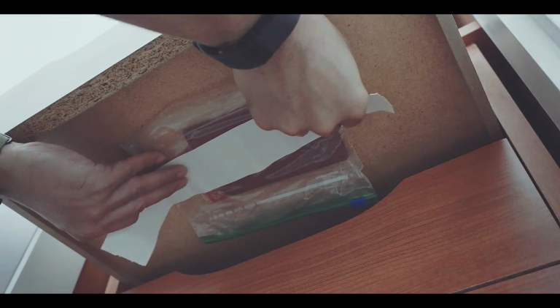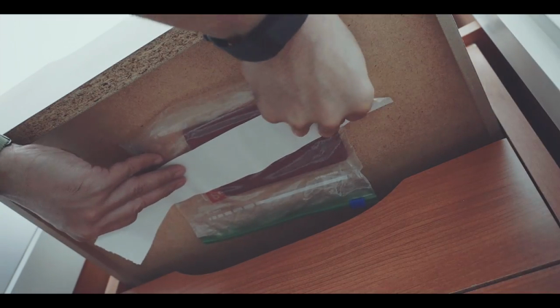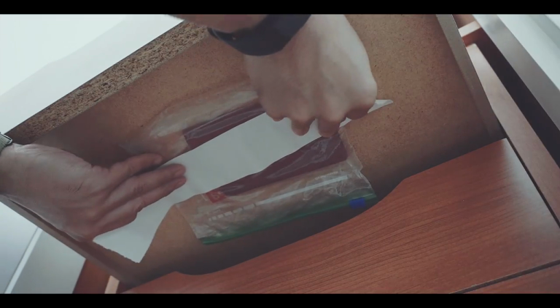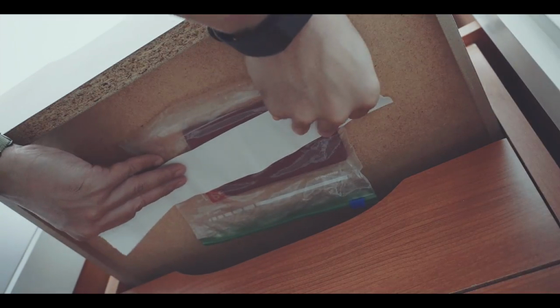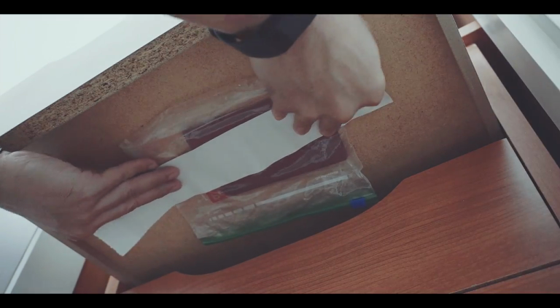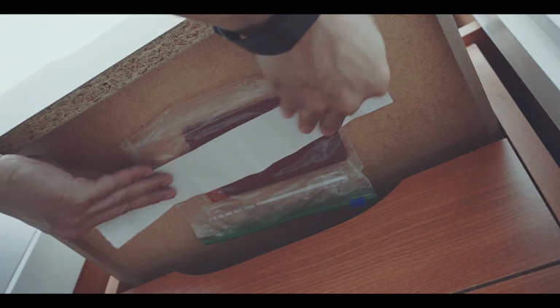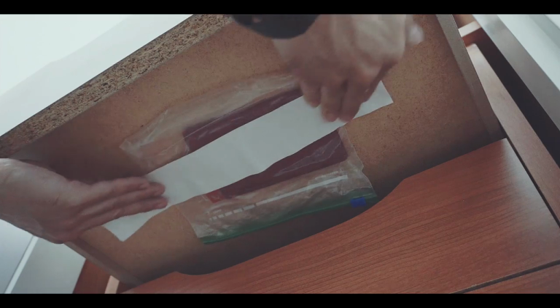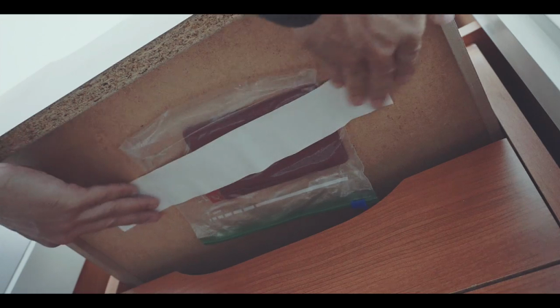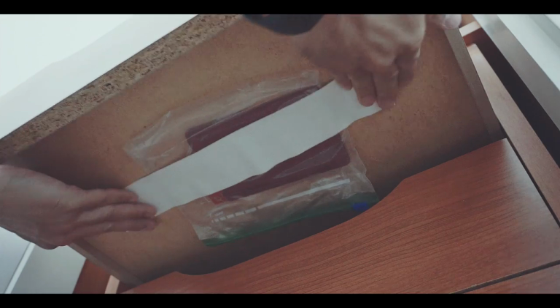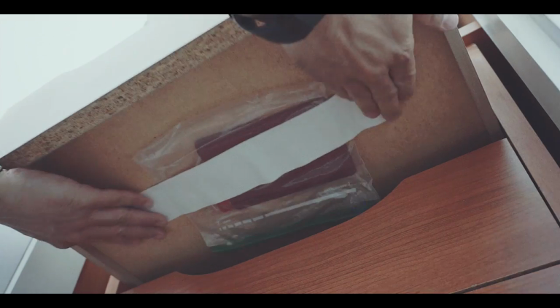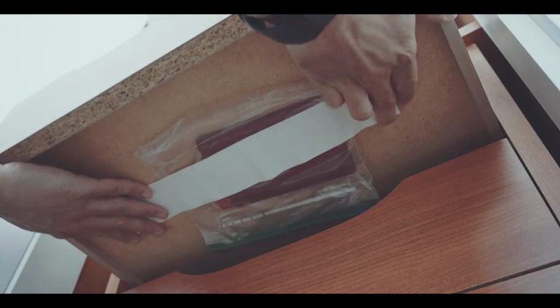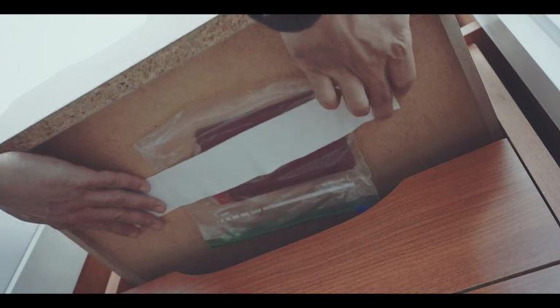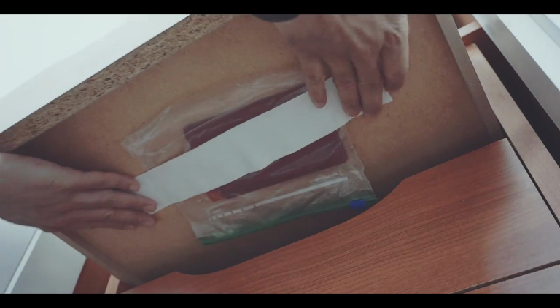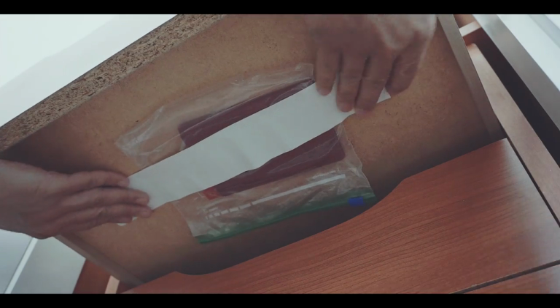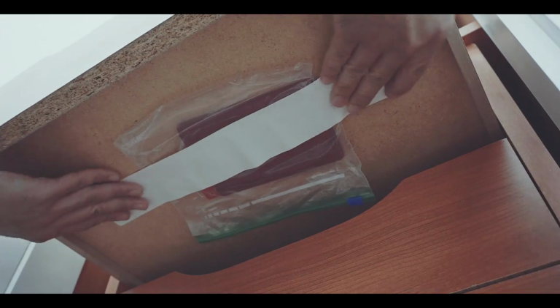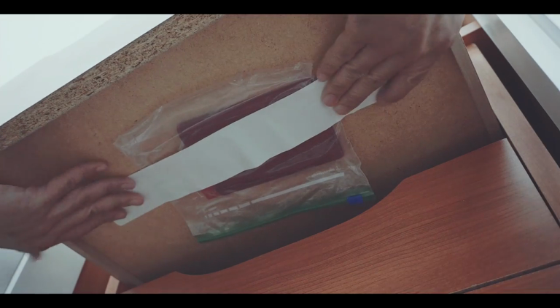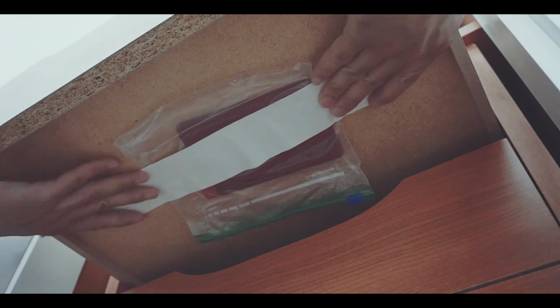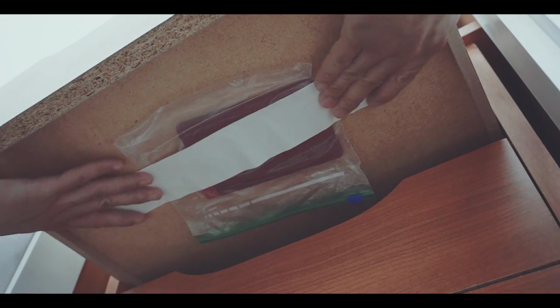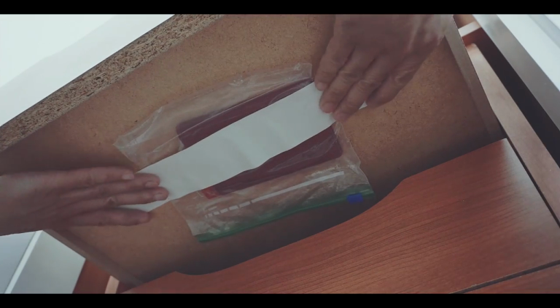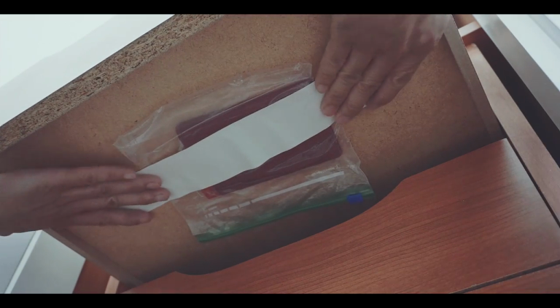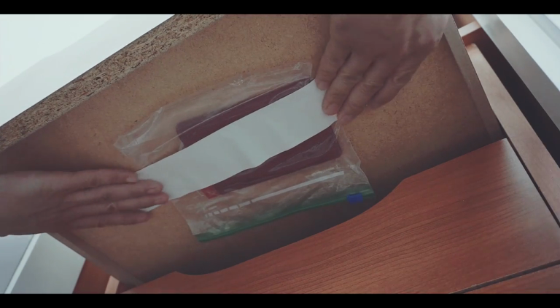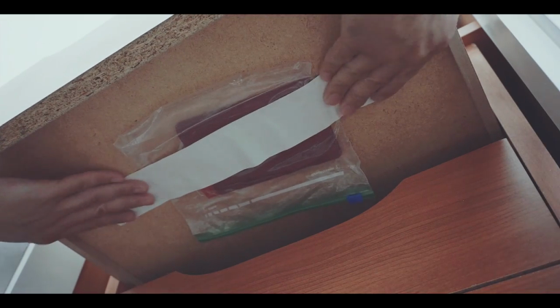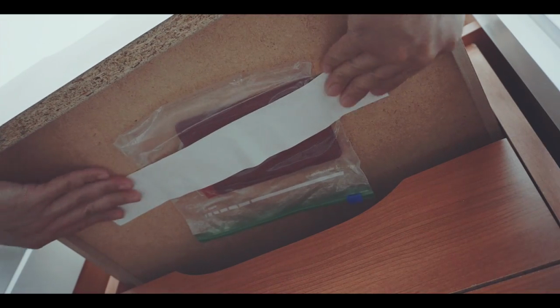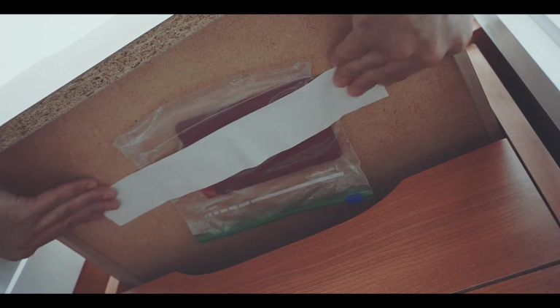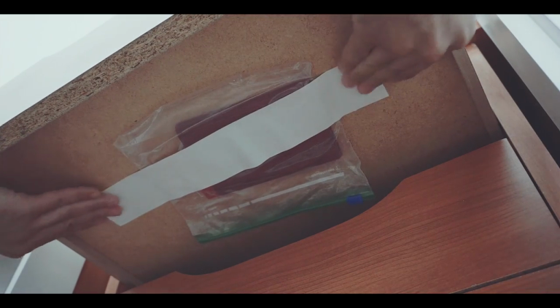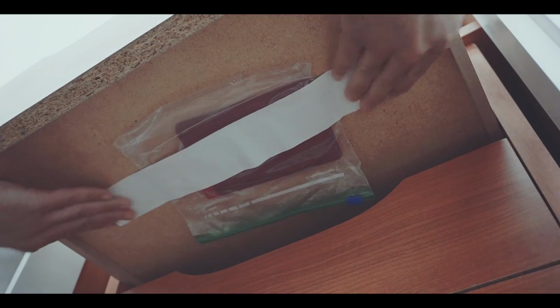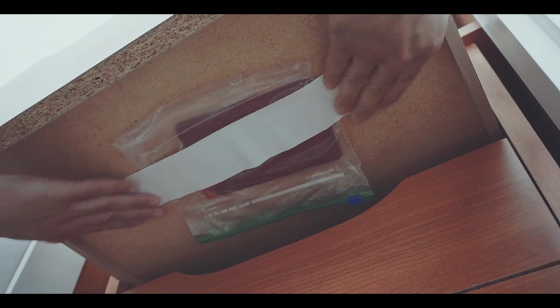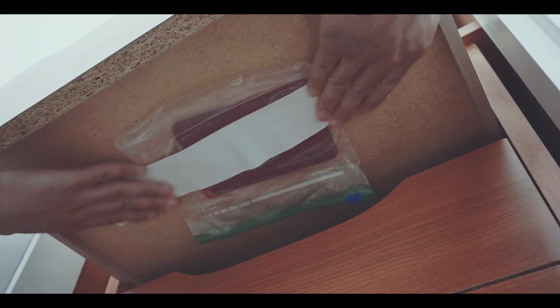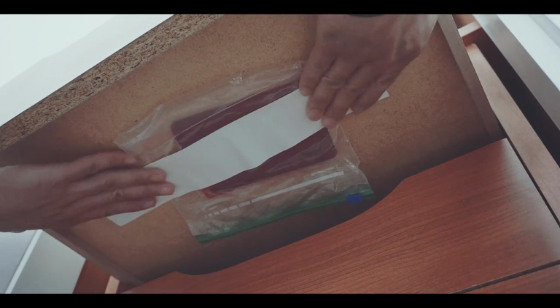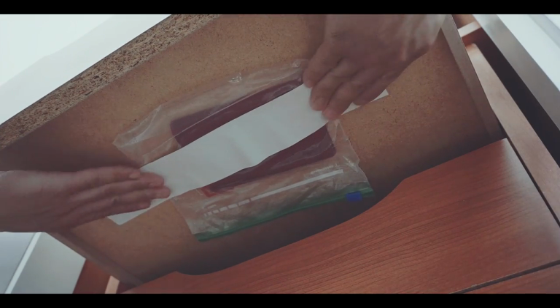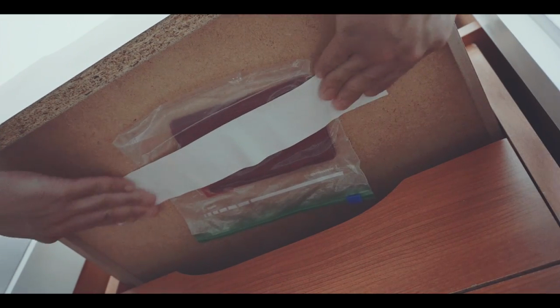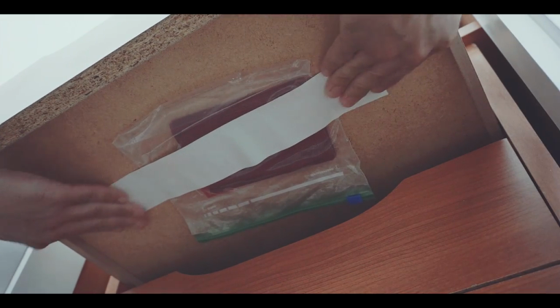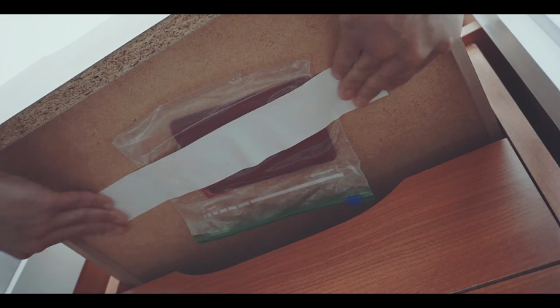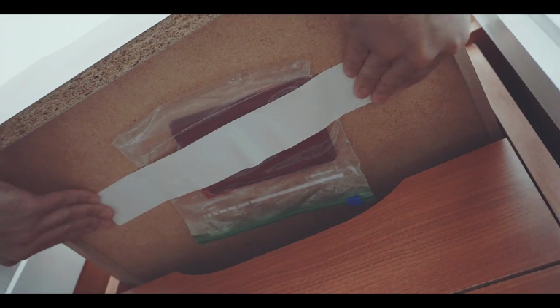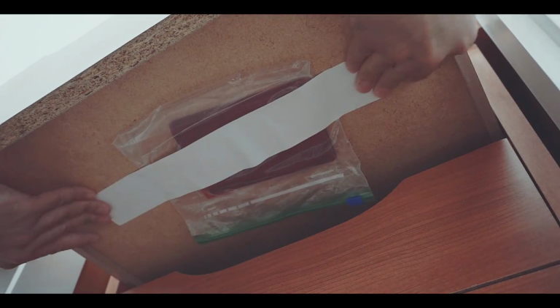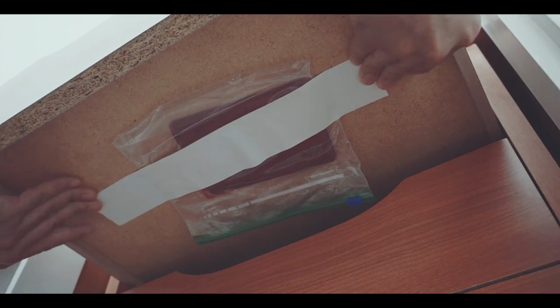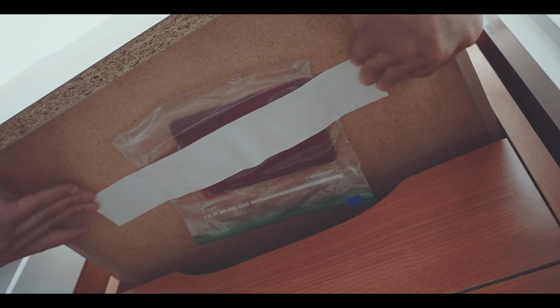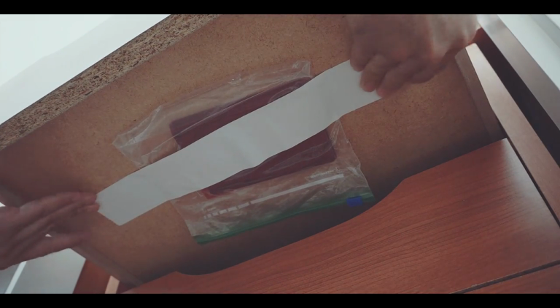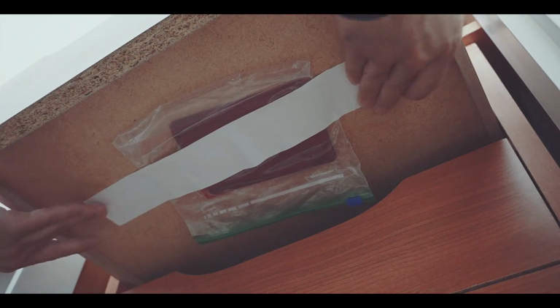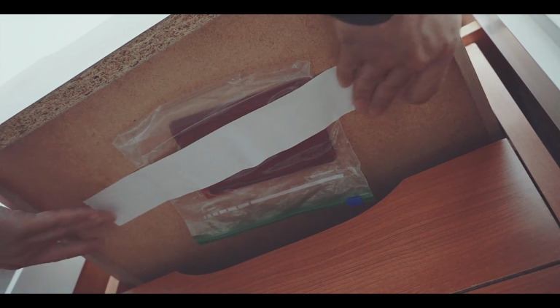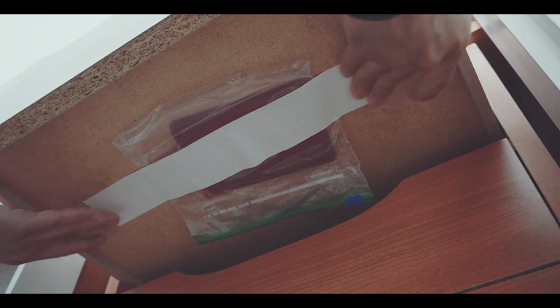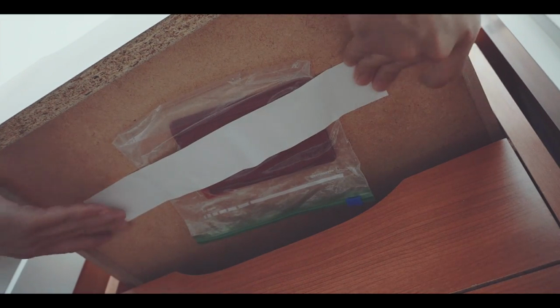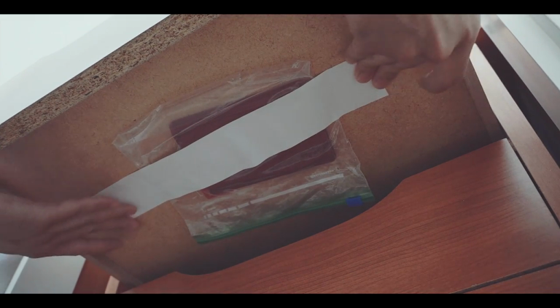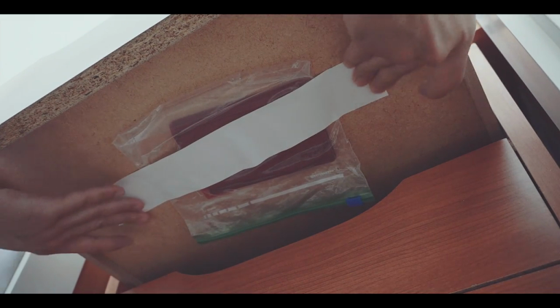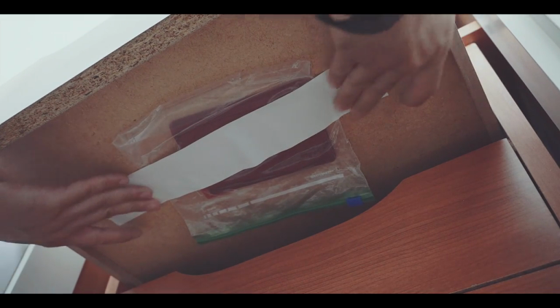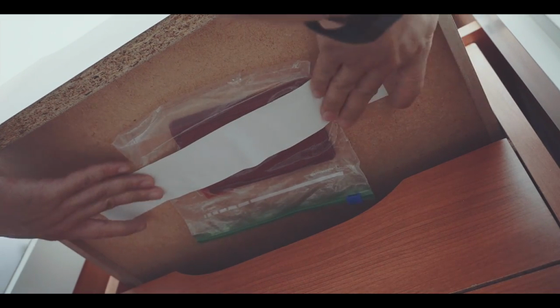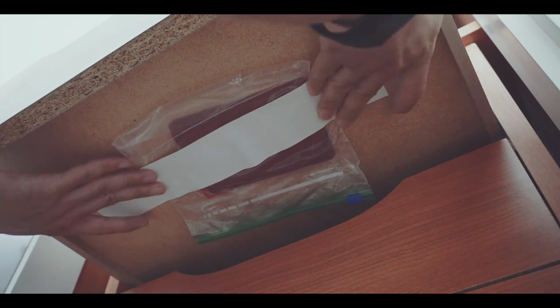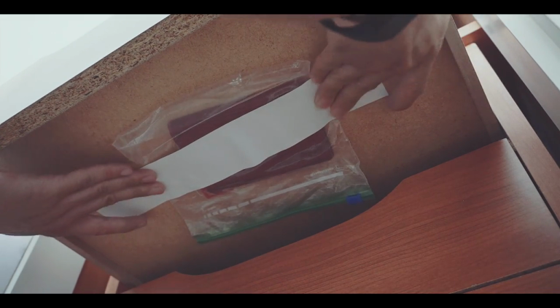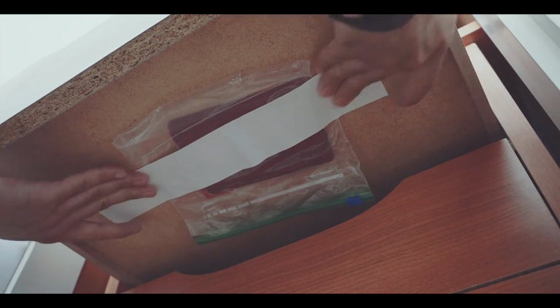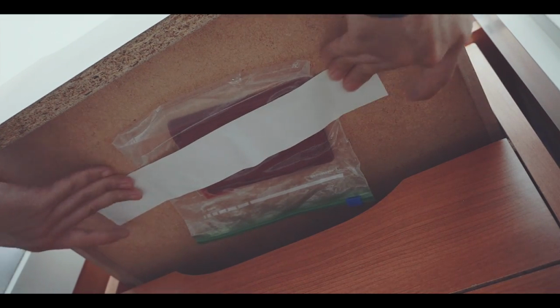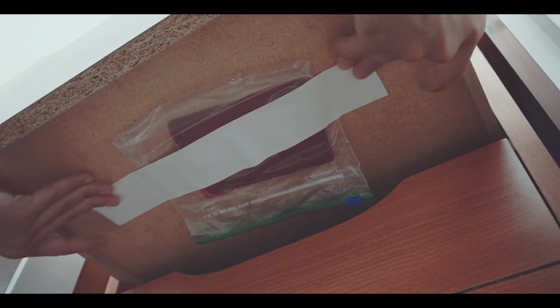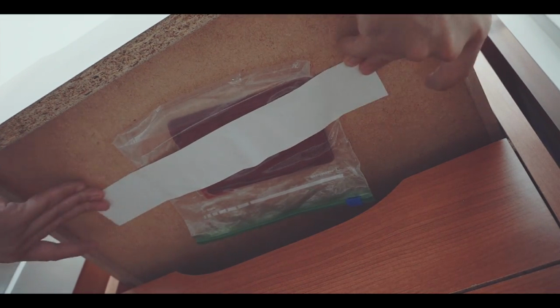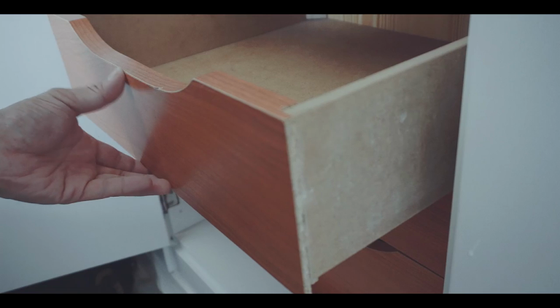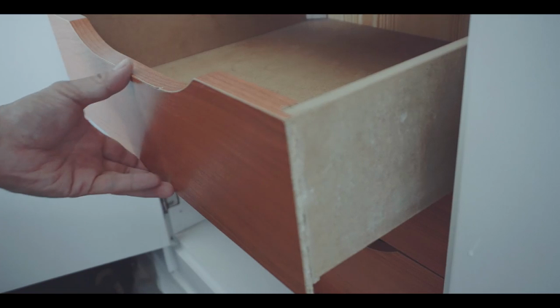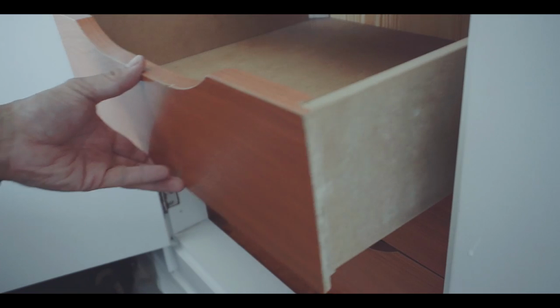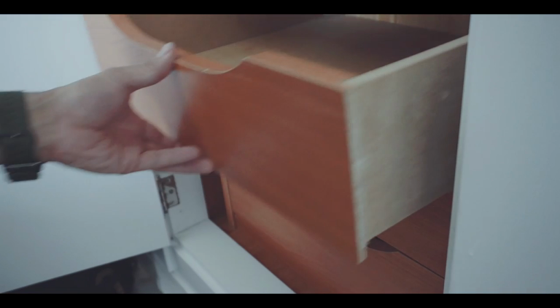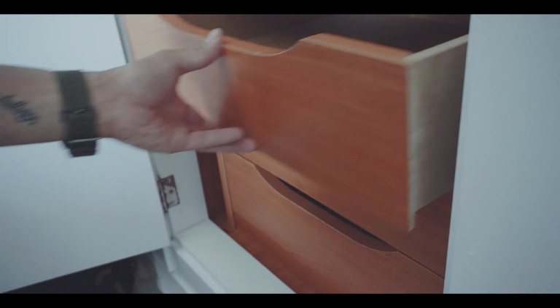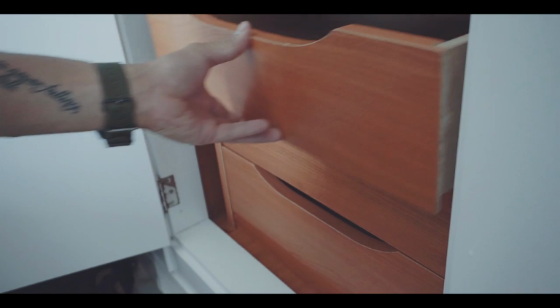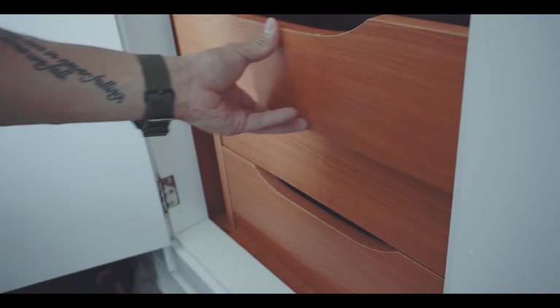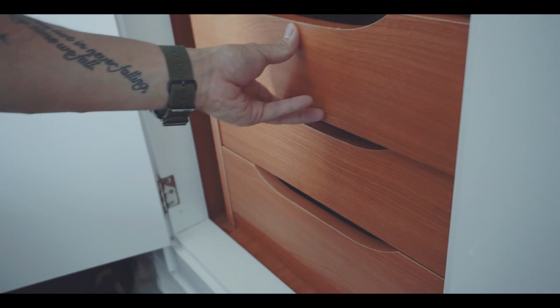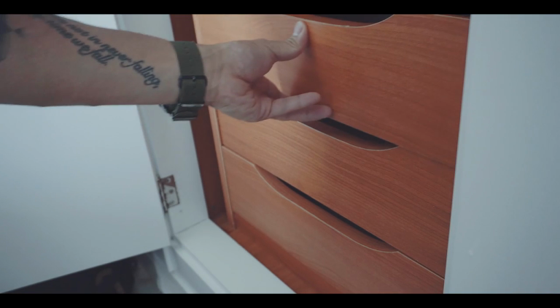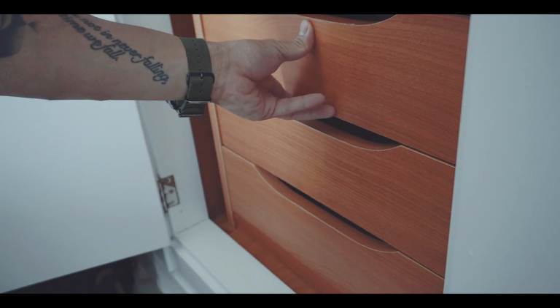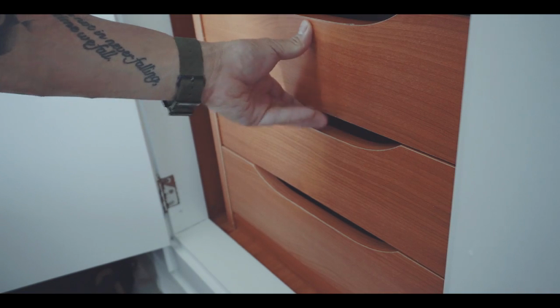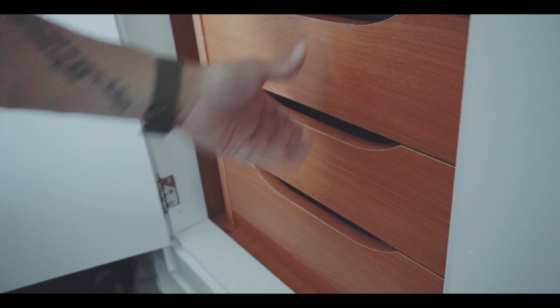Therefore, this is not a perfect protection against theft, but it helps you in the case when you just can't carry all your important documents with you.